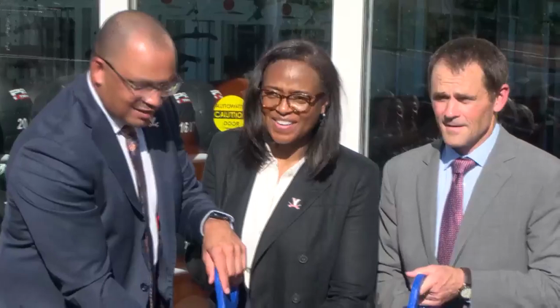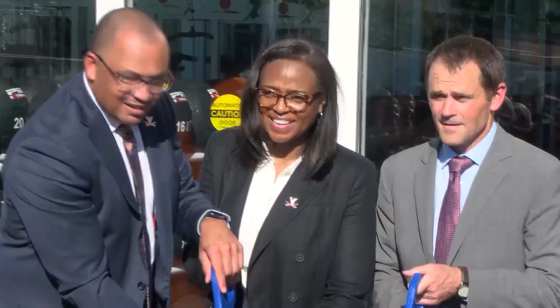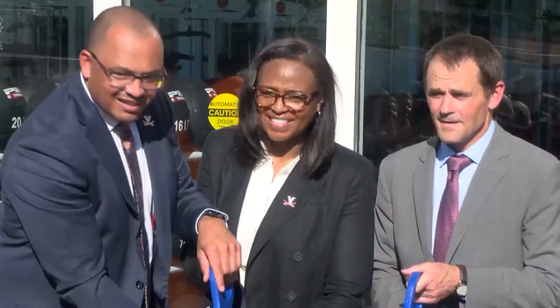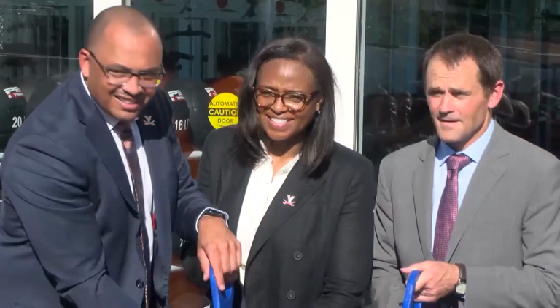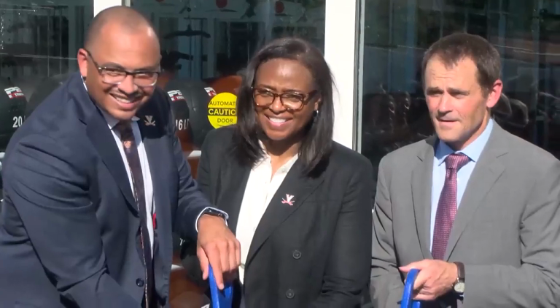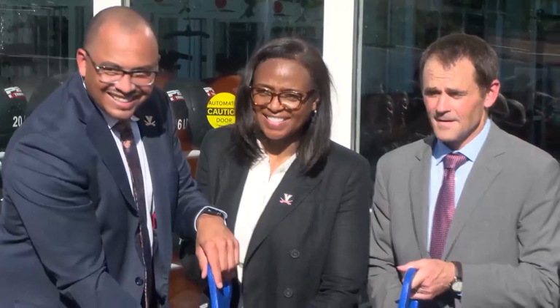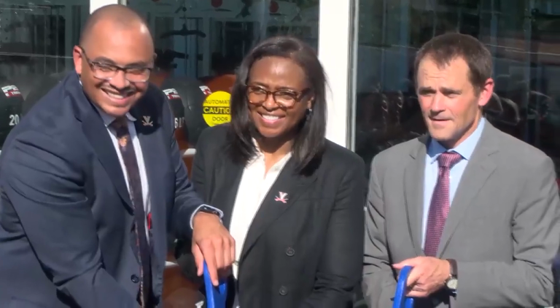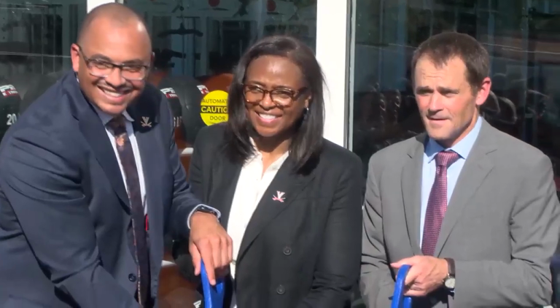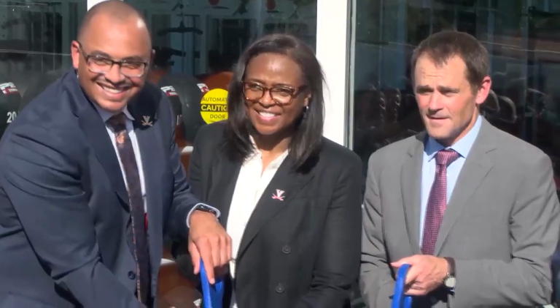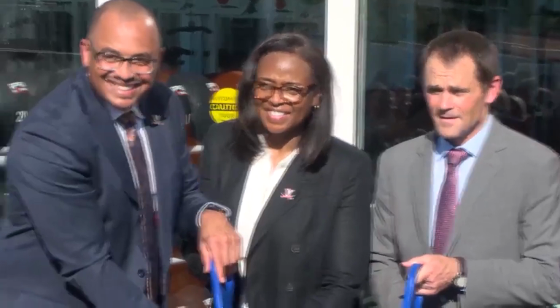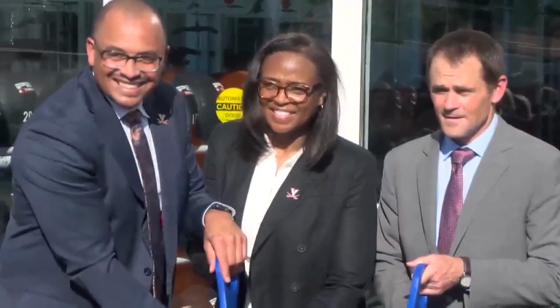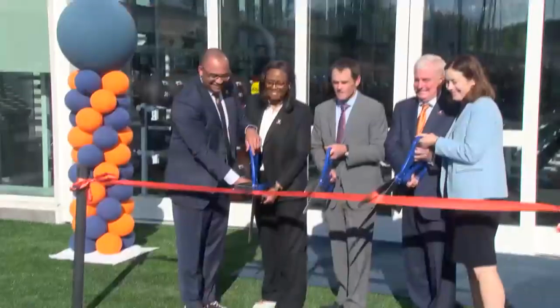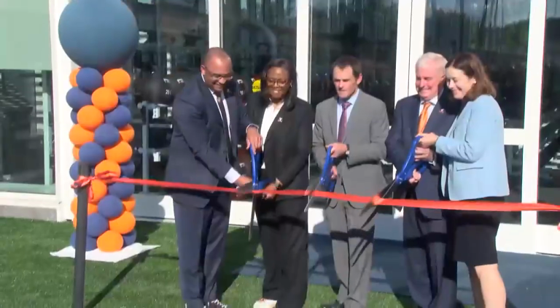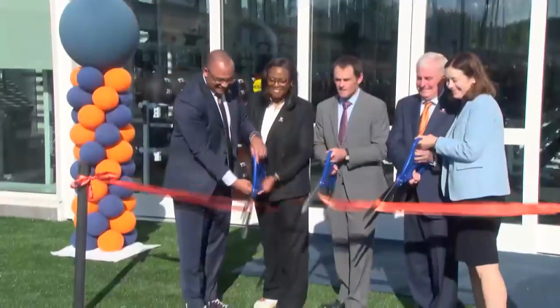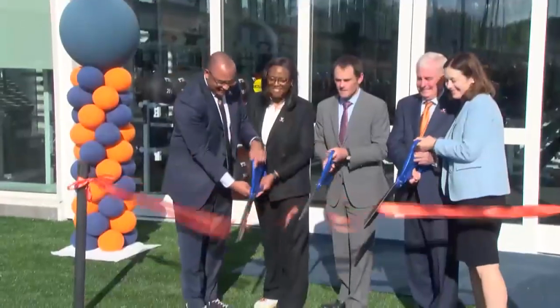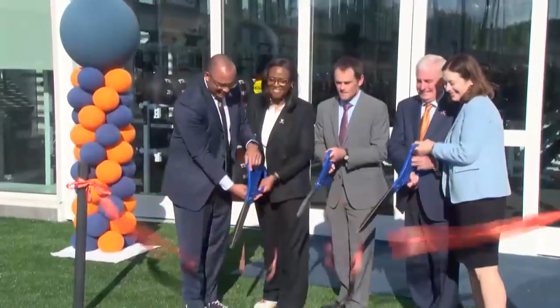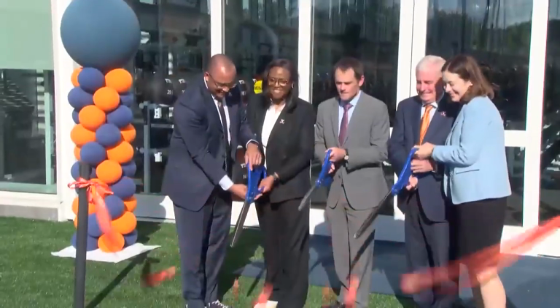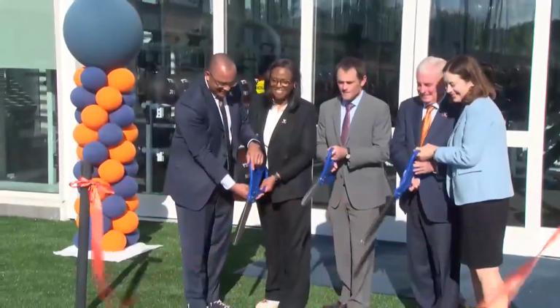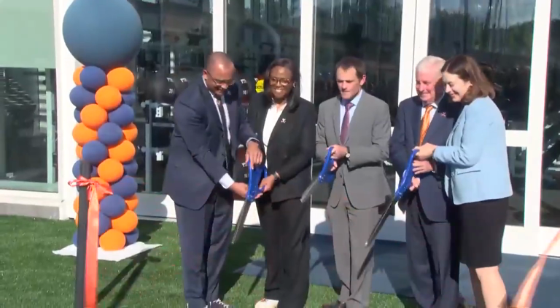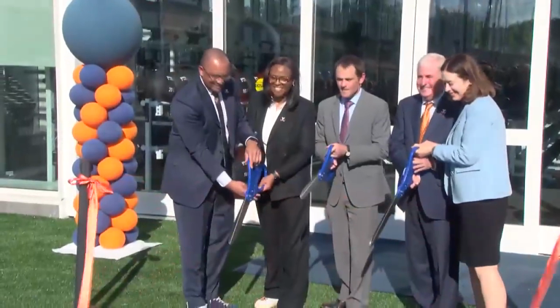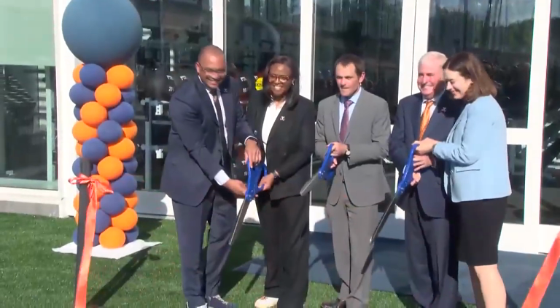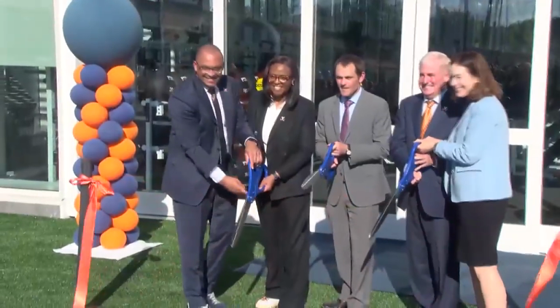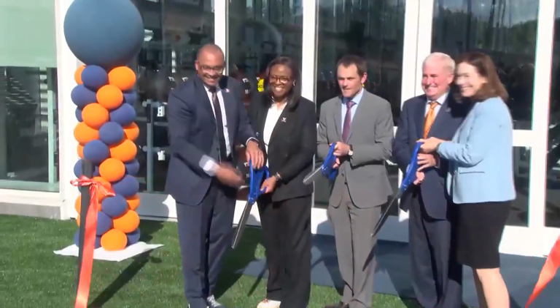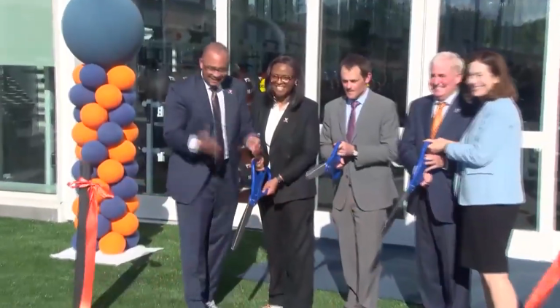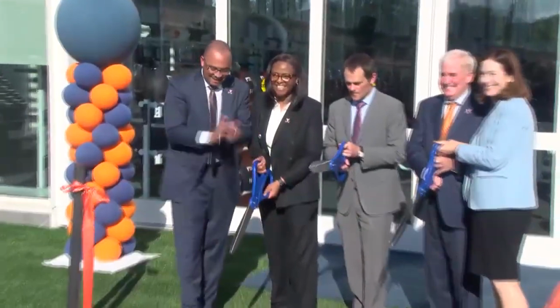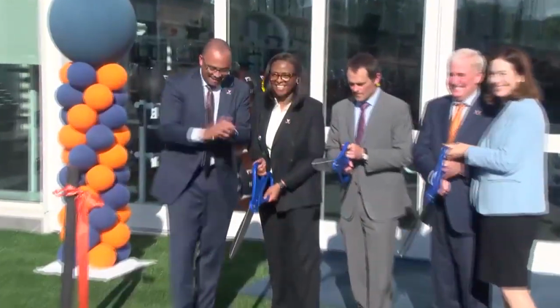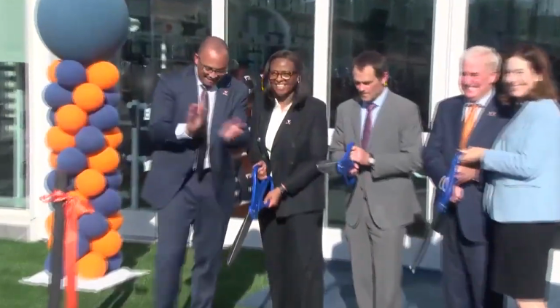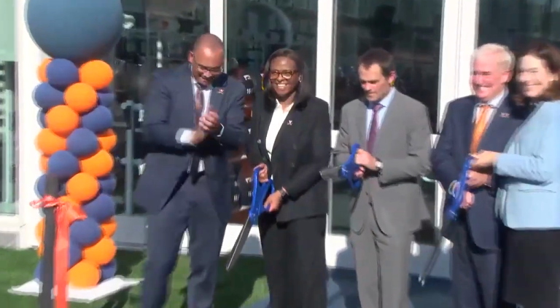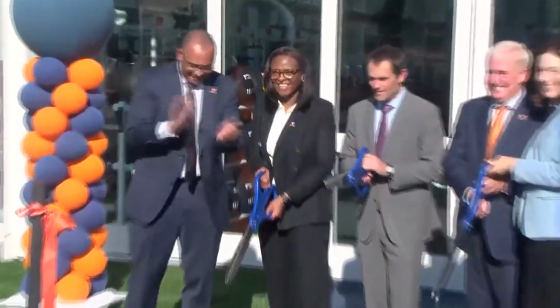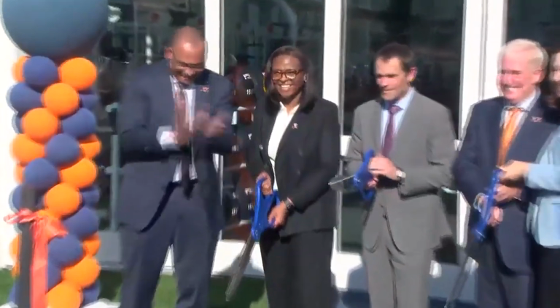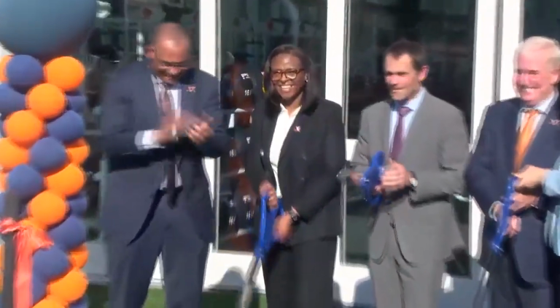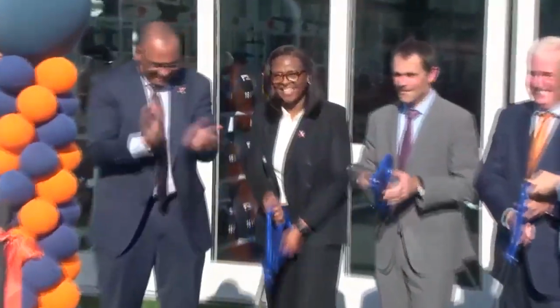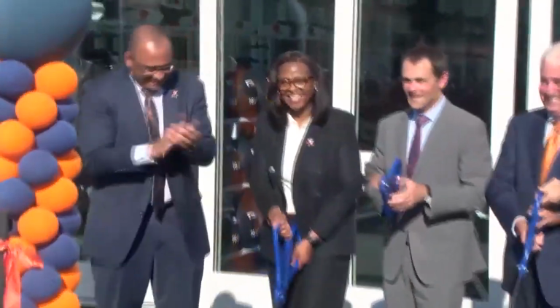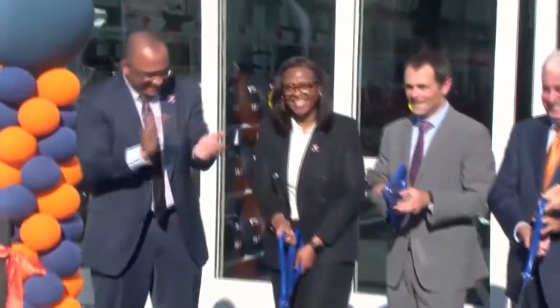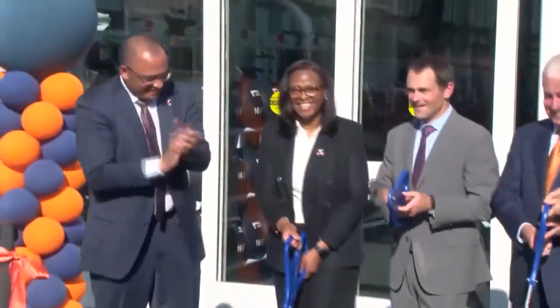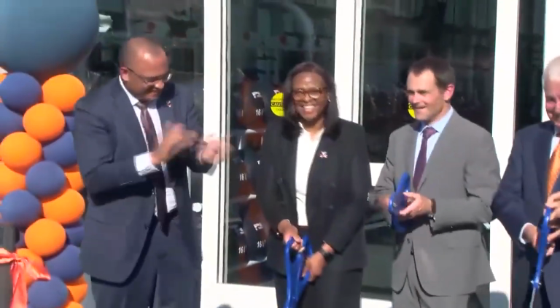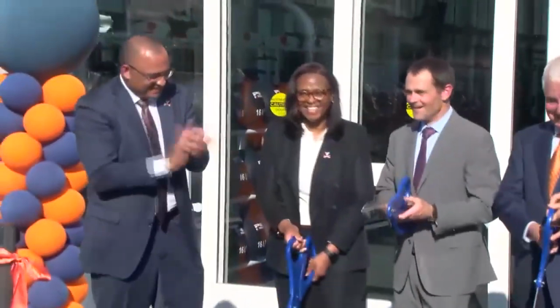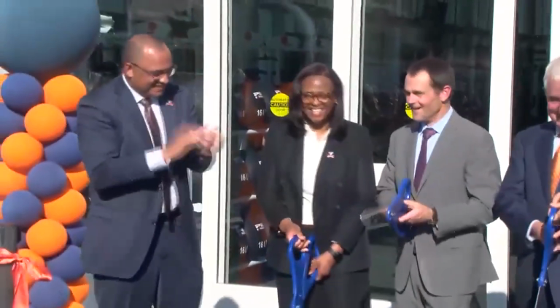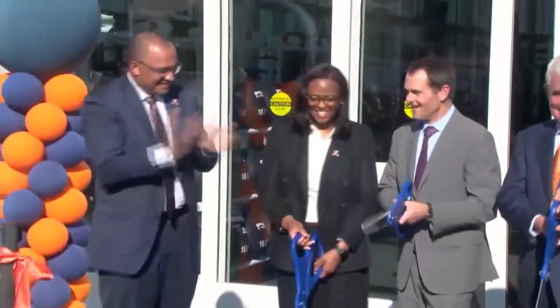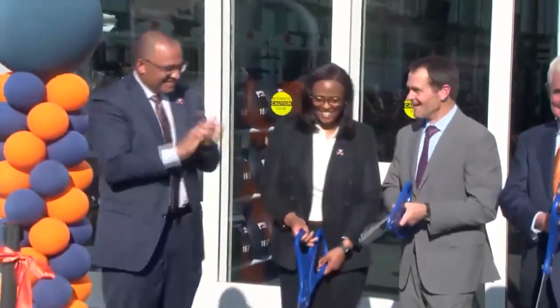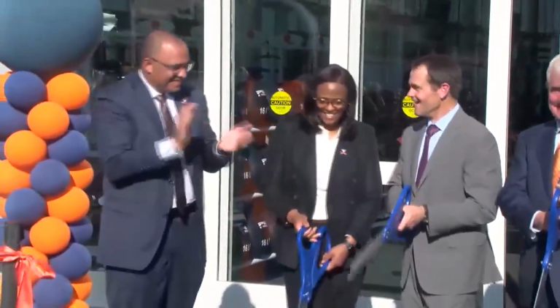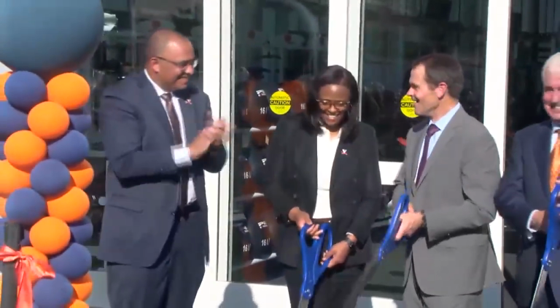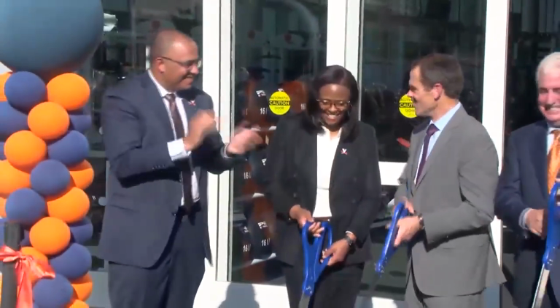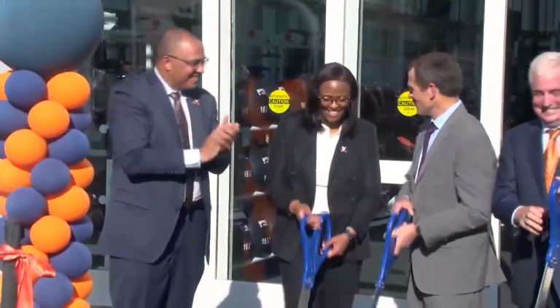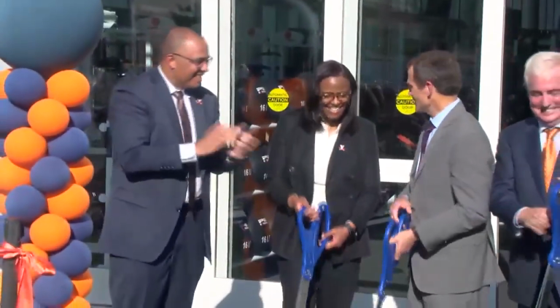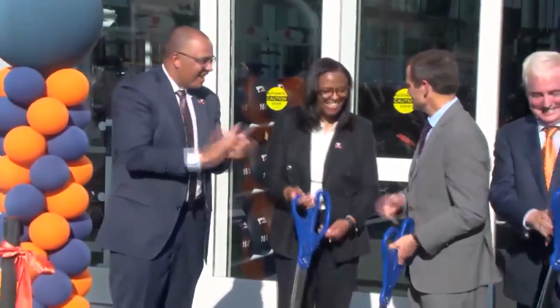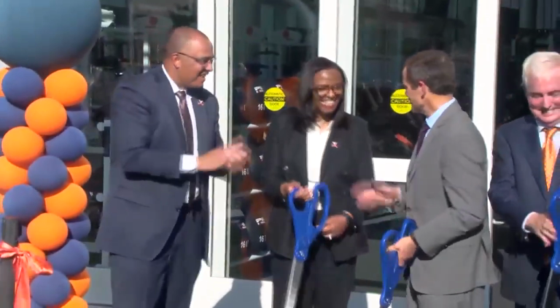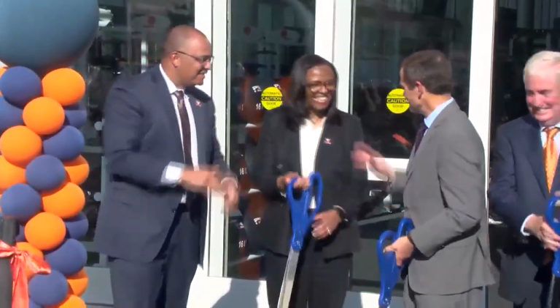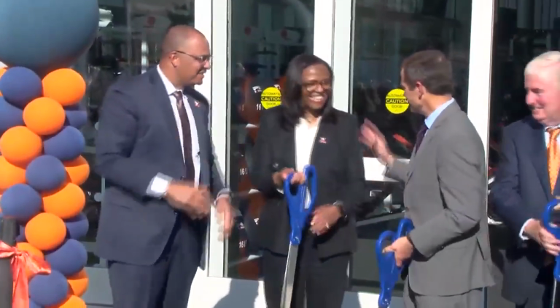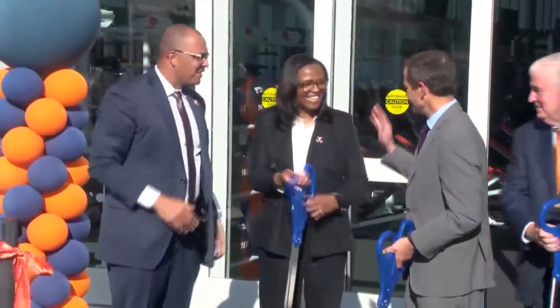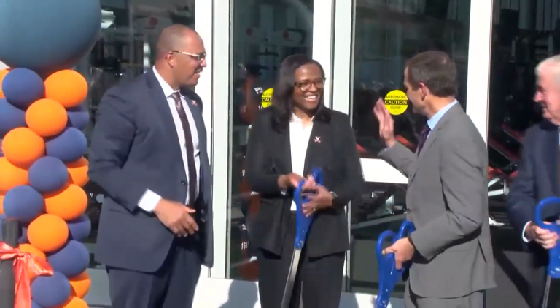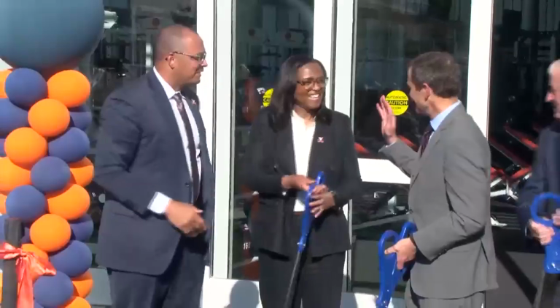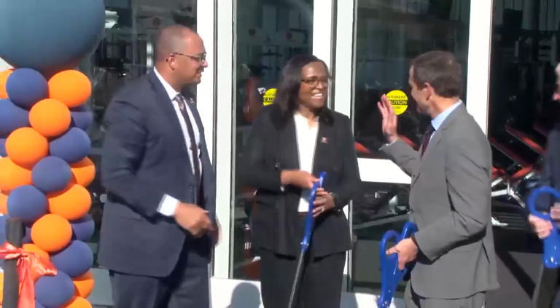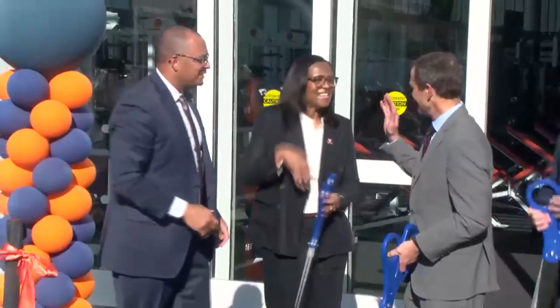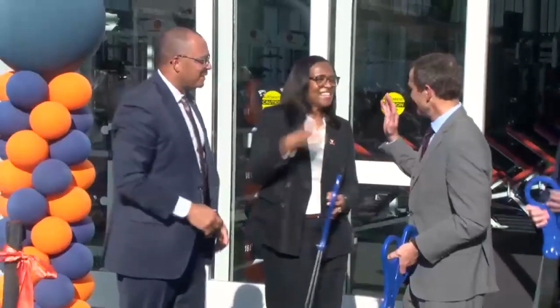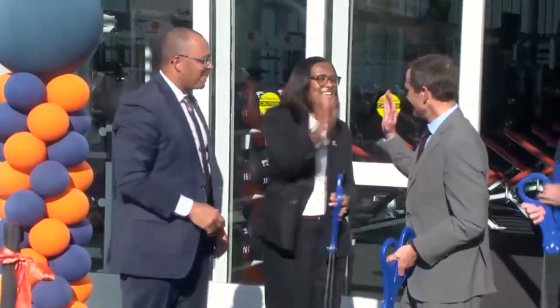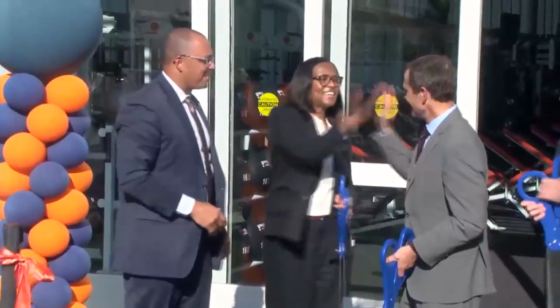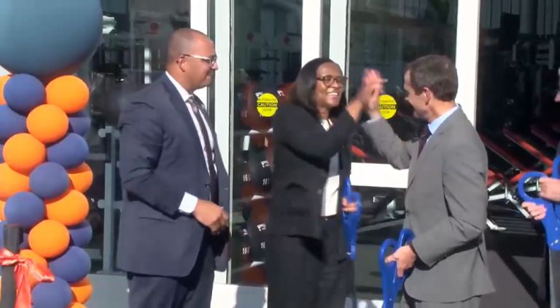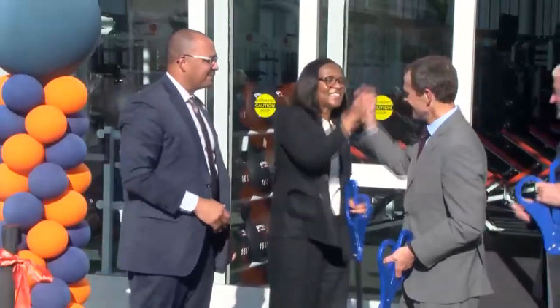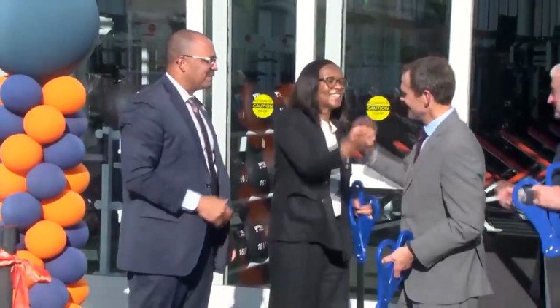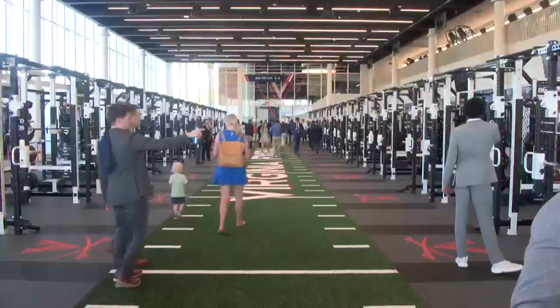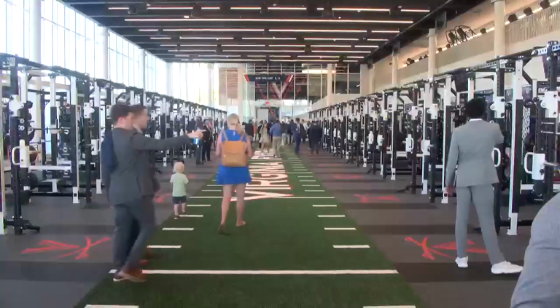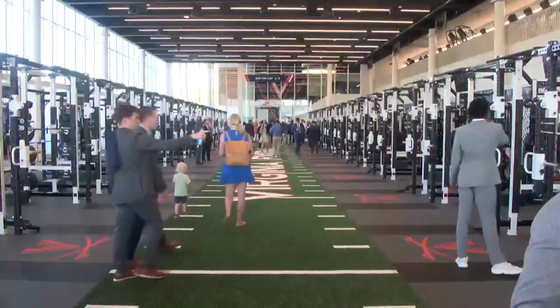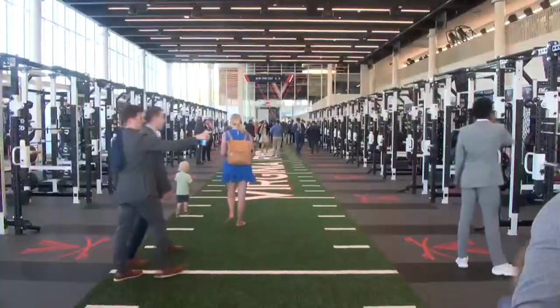Three, two, one, cut. A ceremonial ribbon cutting, then the tour.